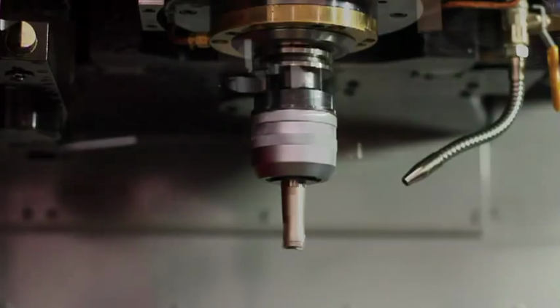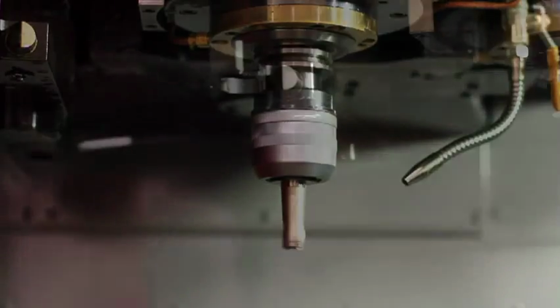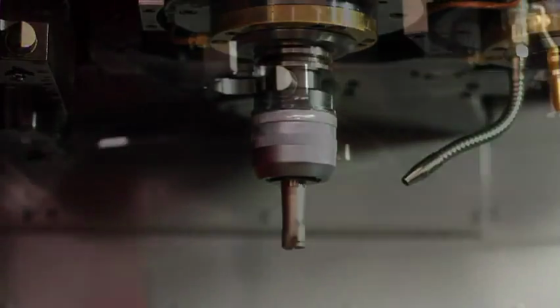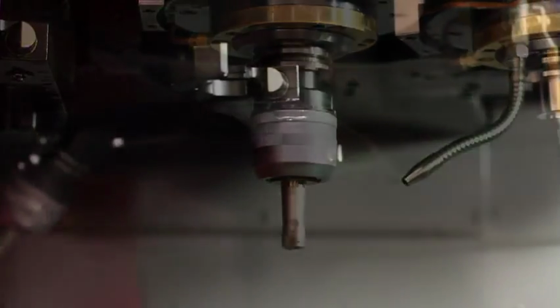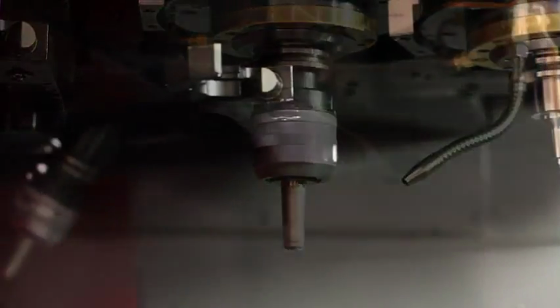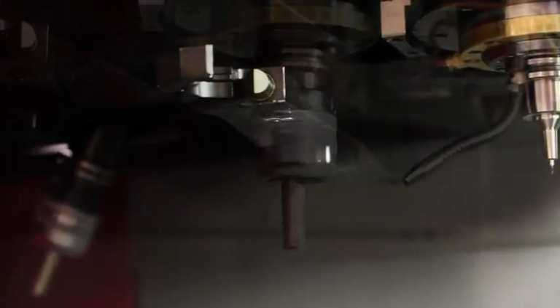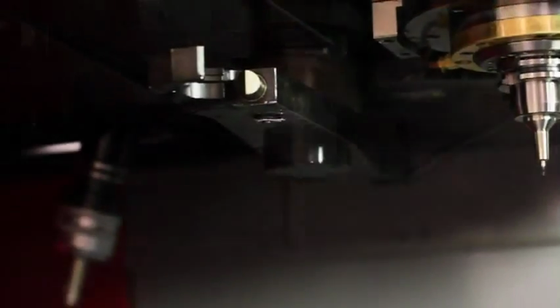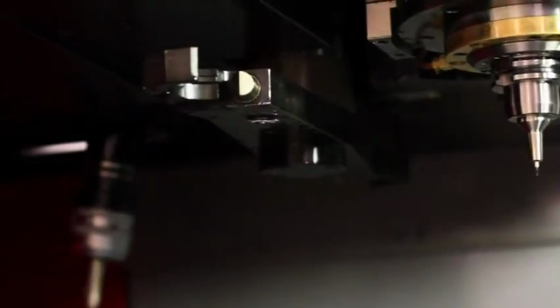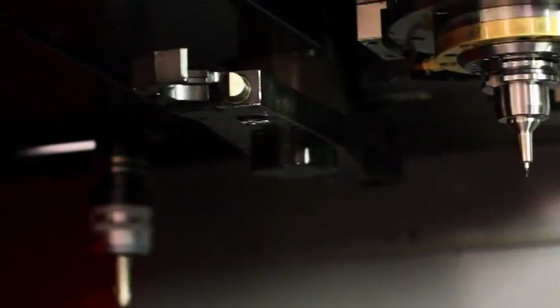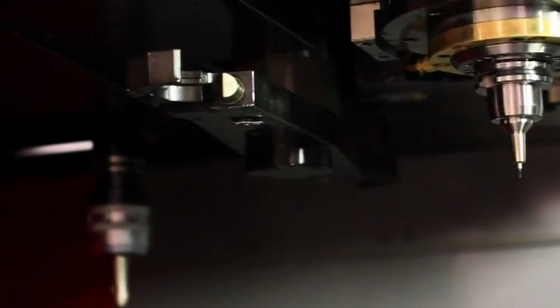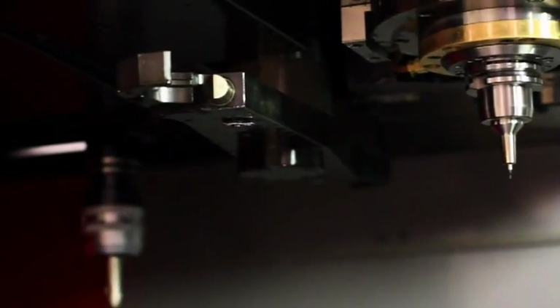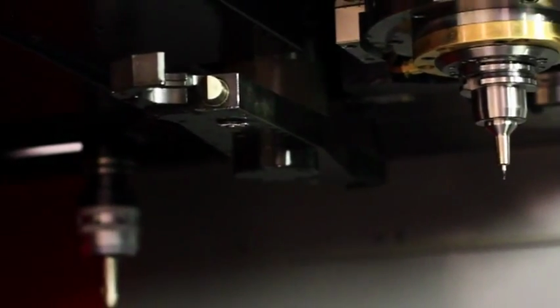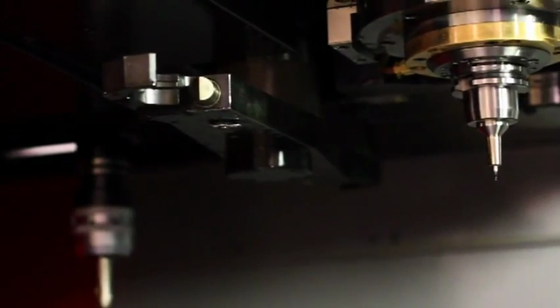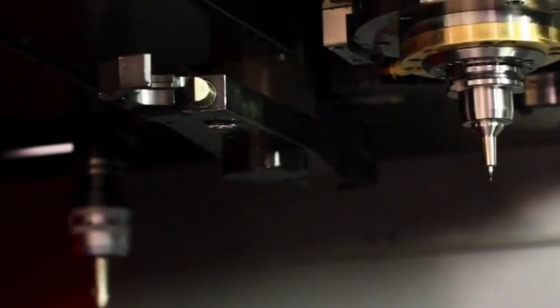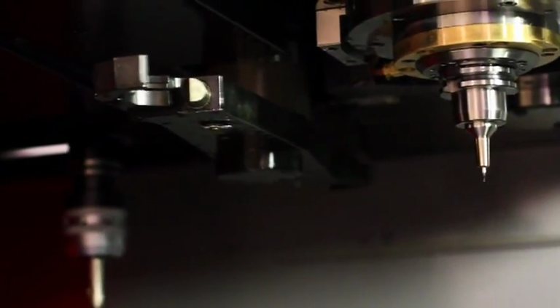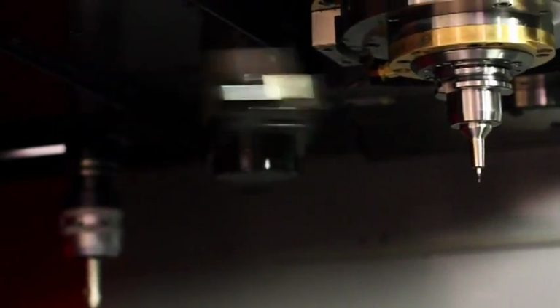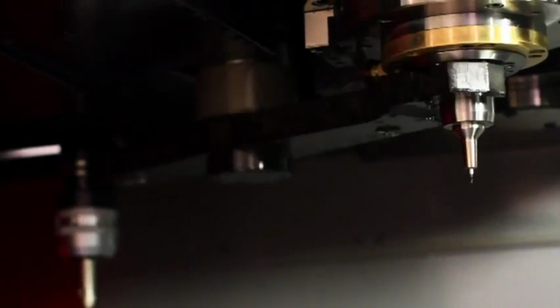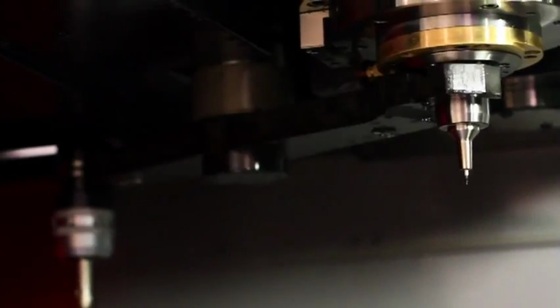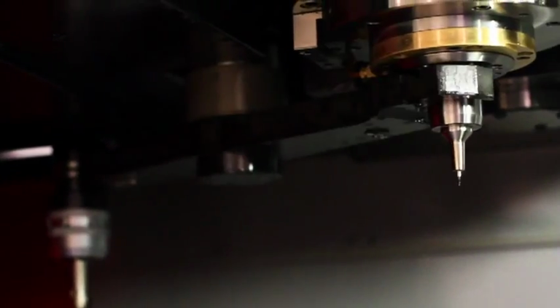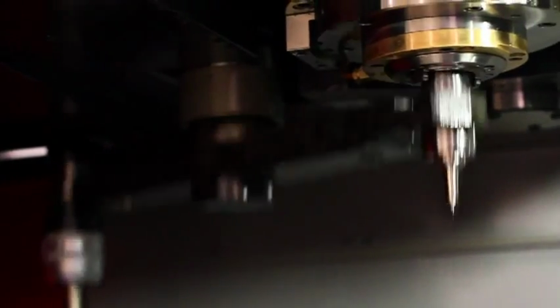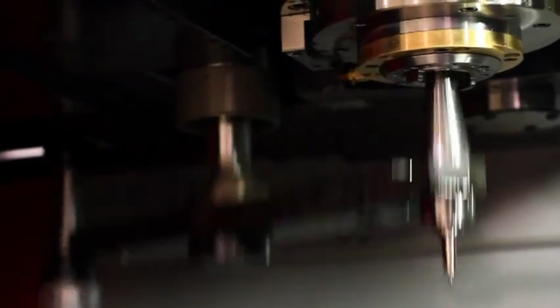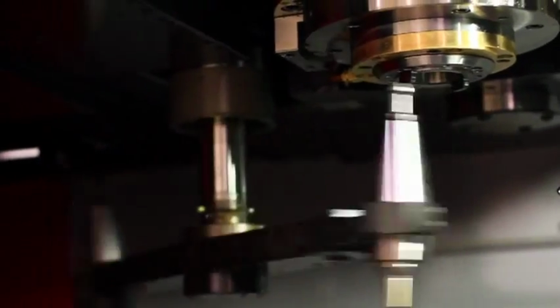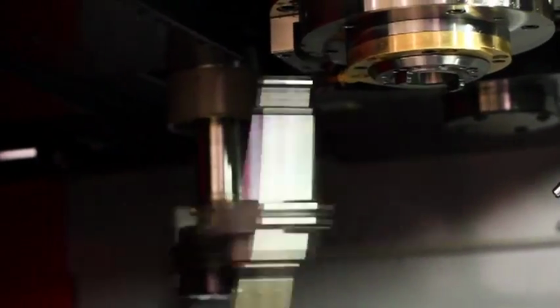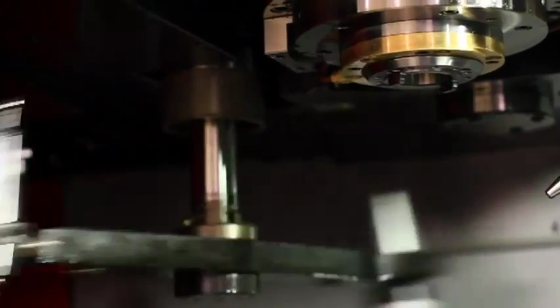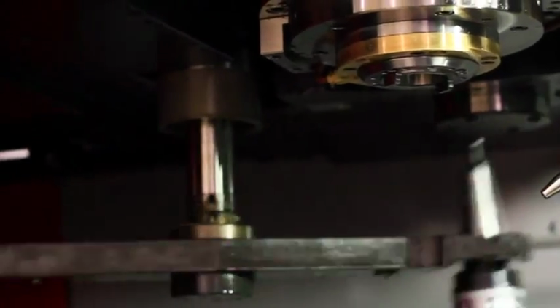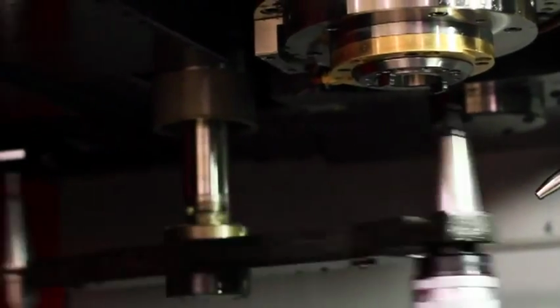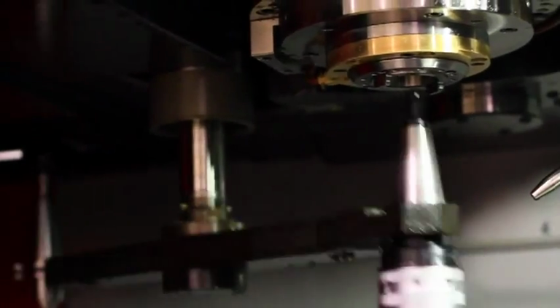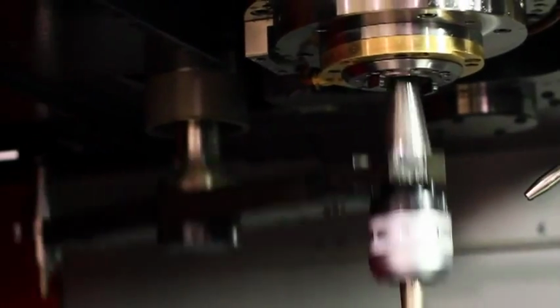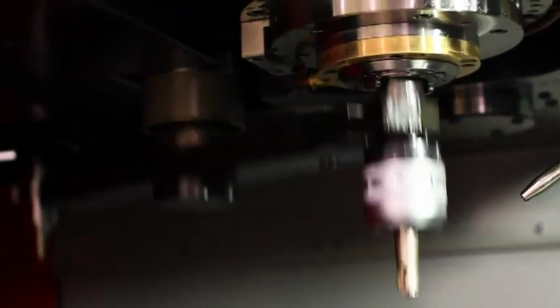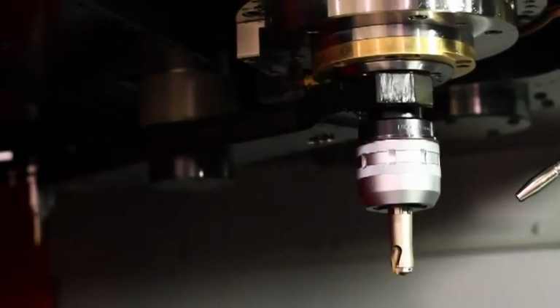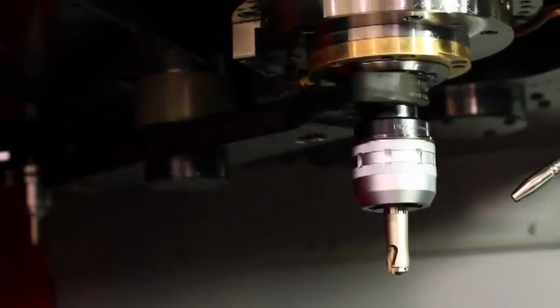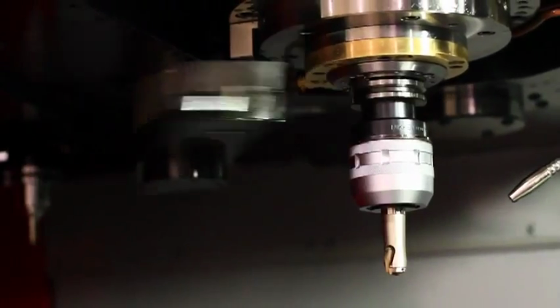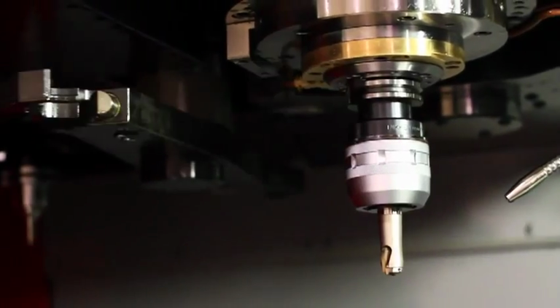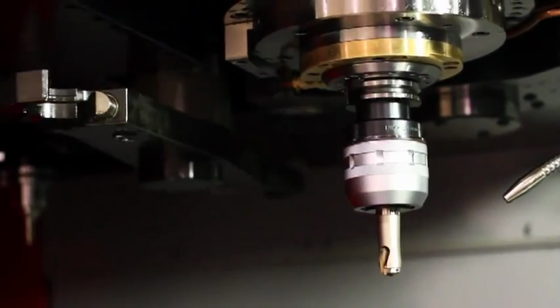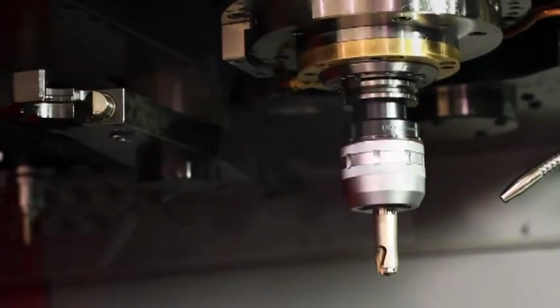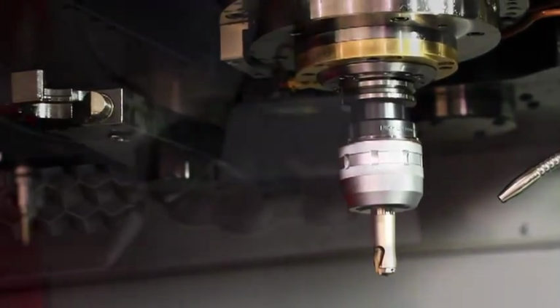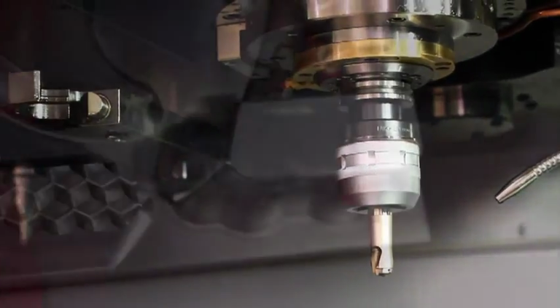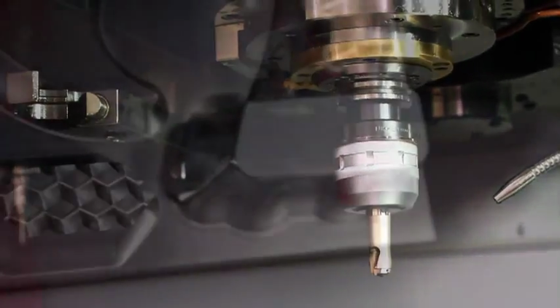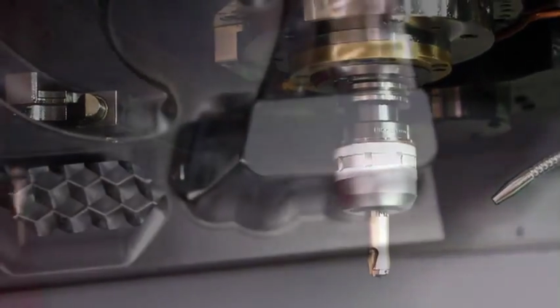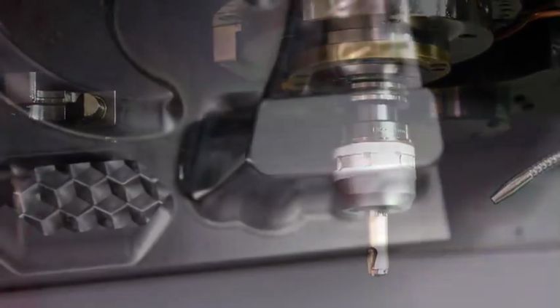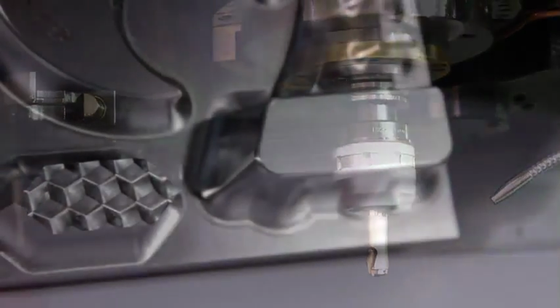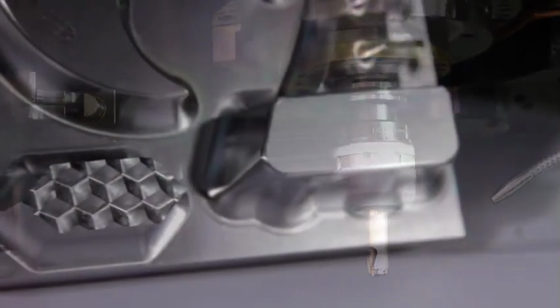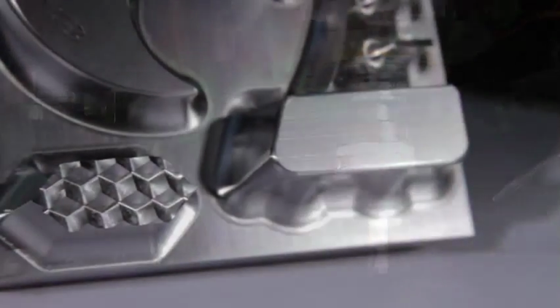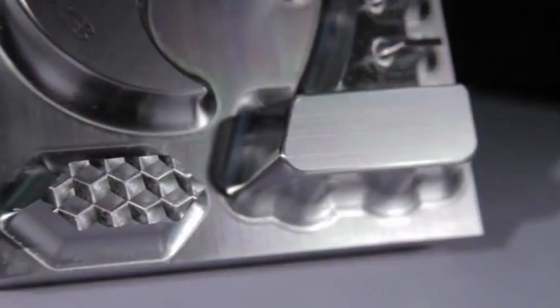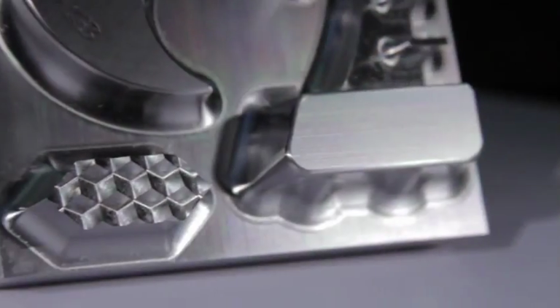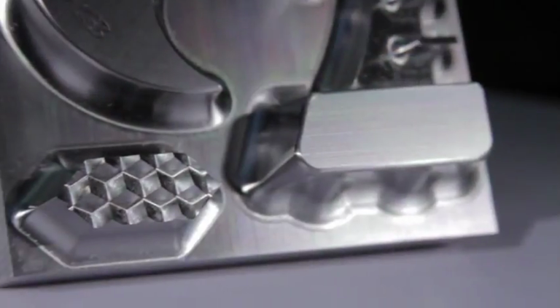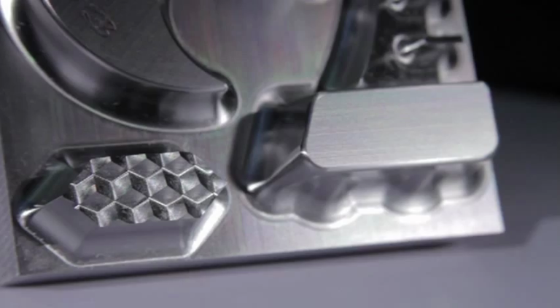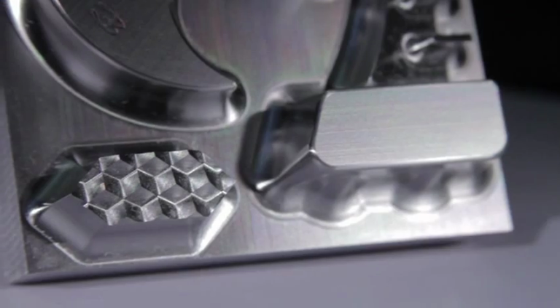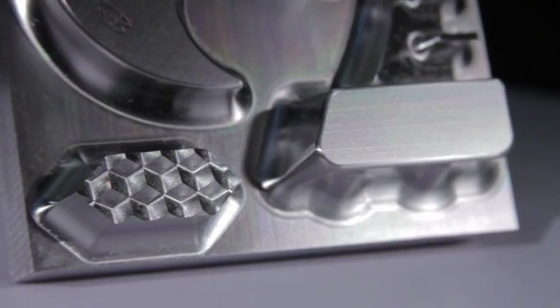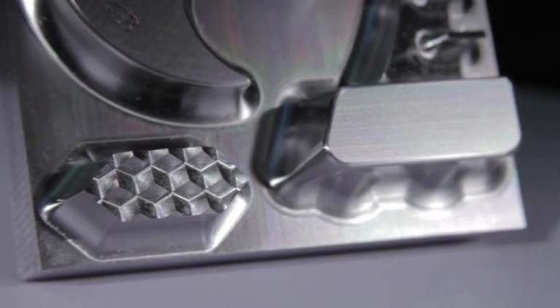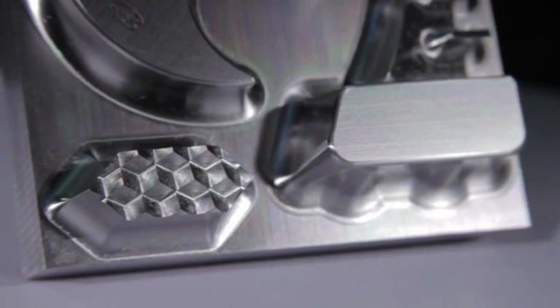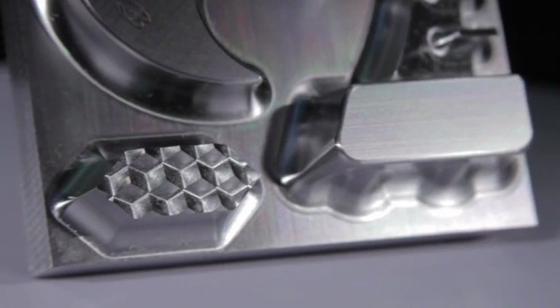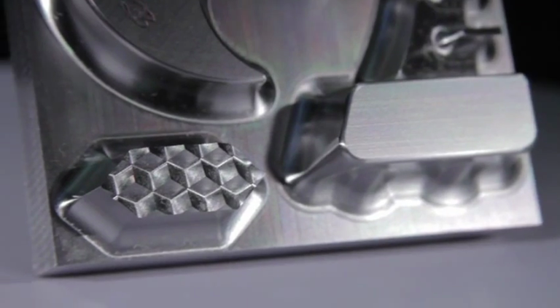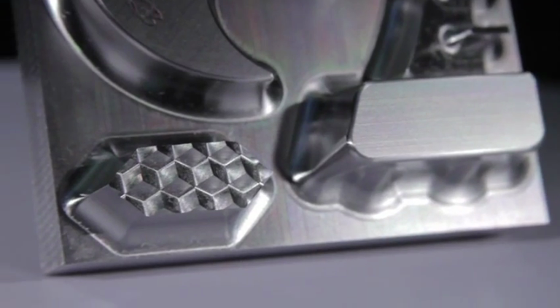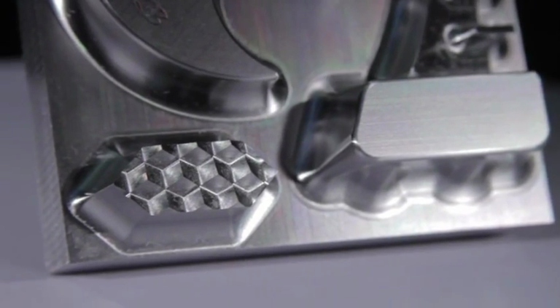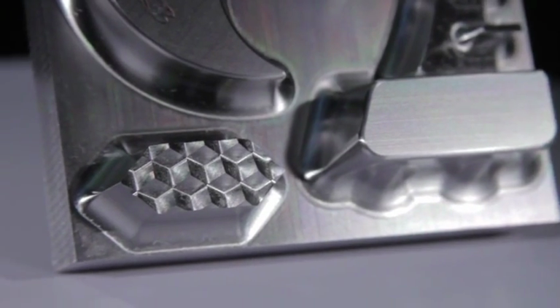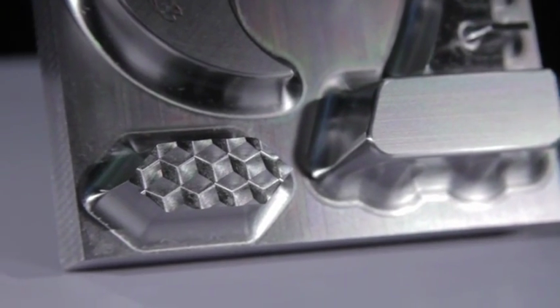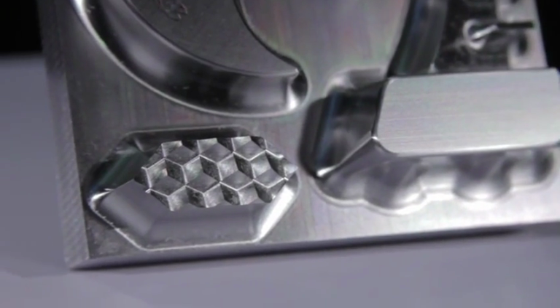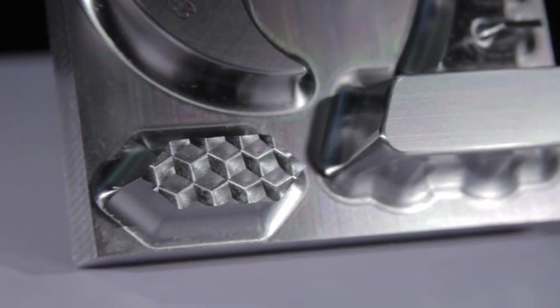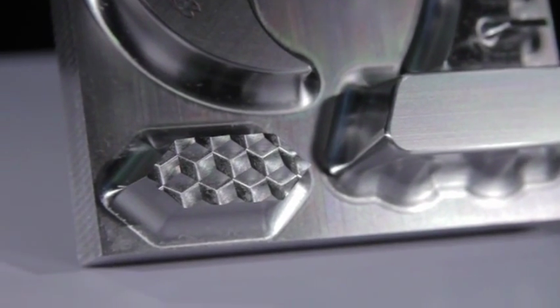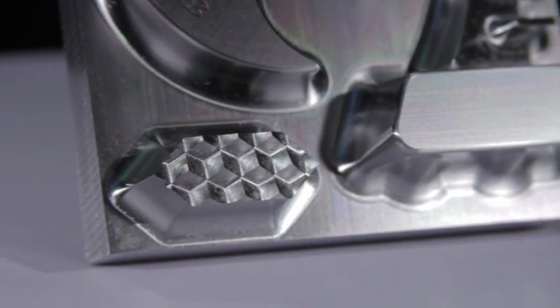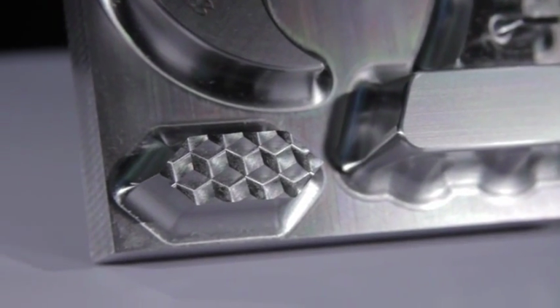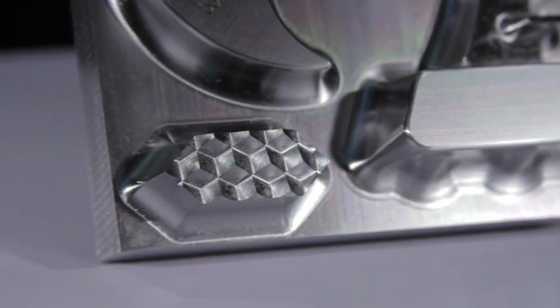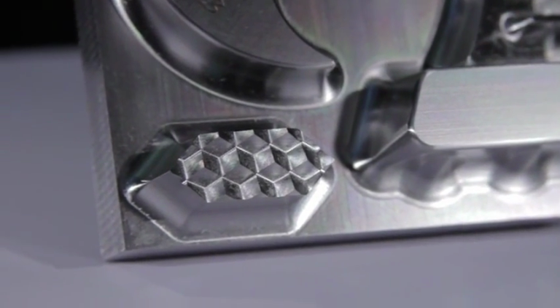Our new lighter spindle head offers more accurate response, agile movement, and improved high-speed cutting performance, resulting in better sharp-edge control on the lens shape.